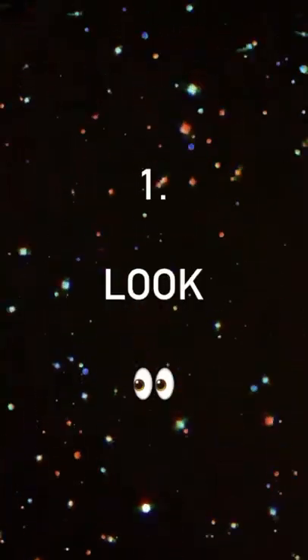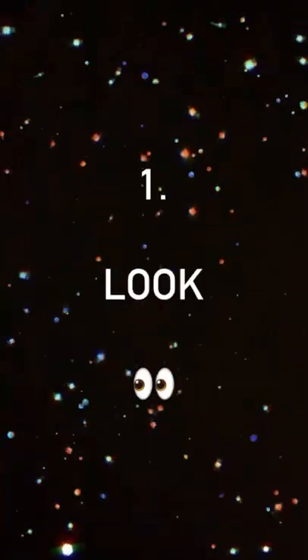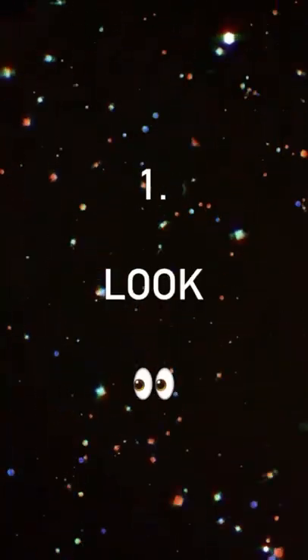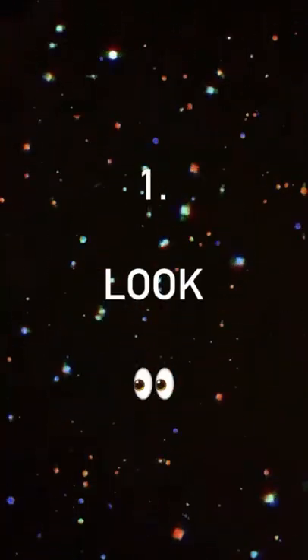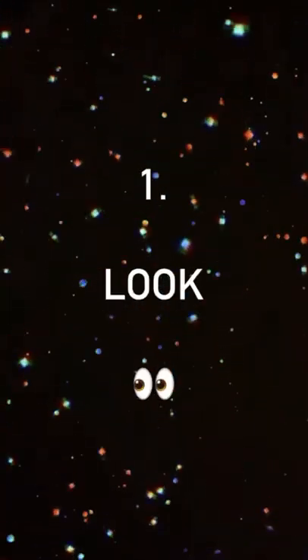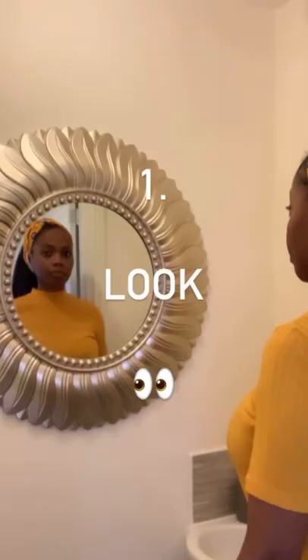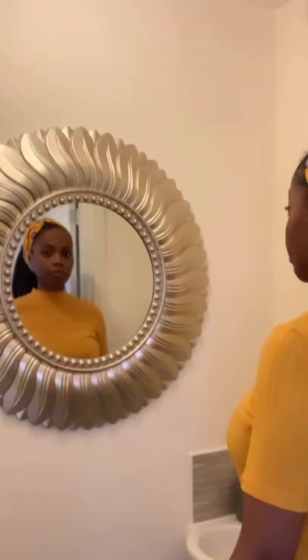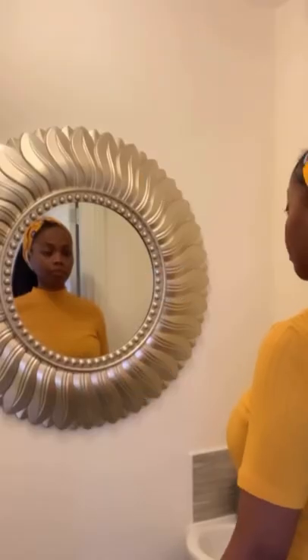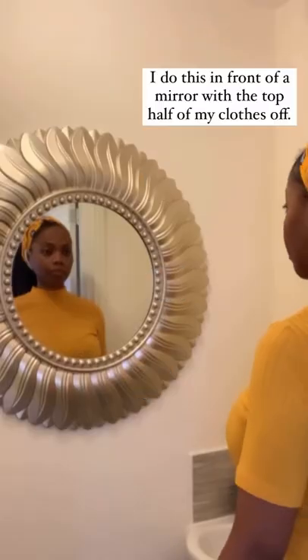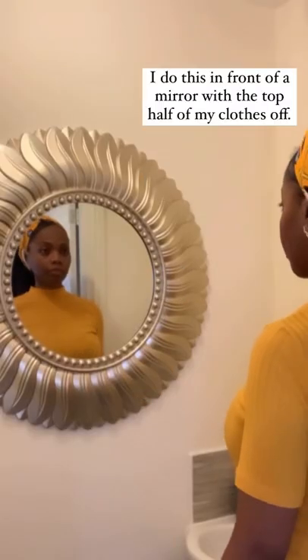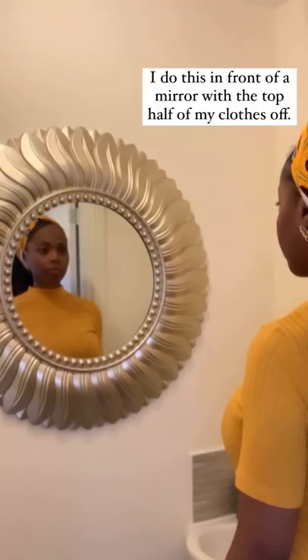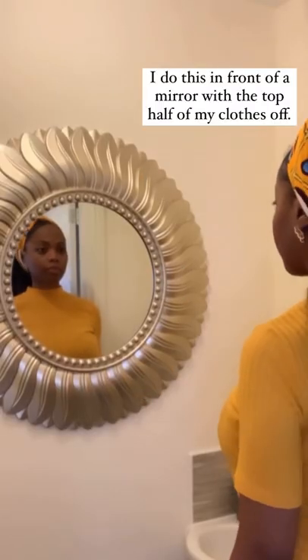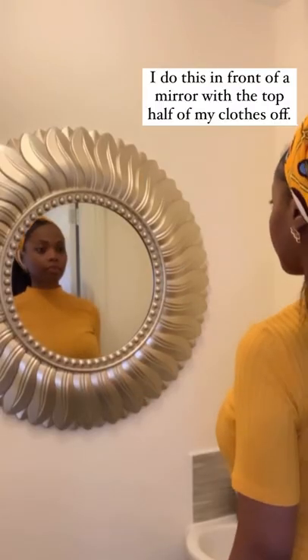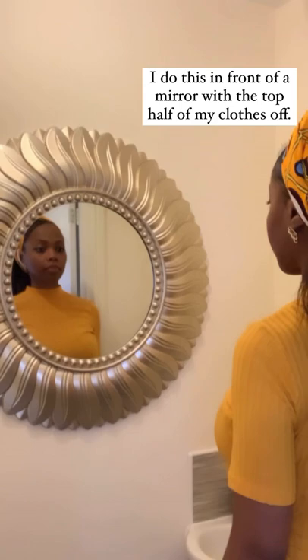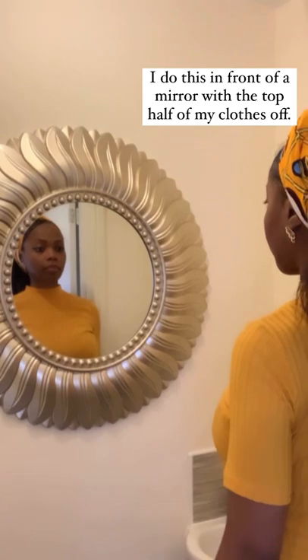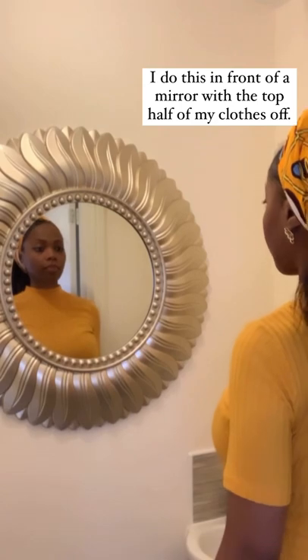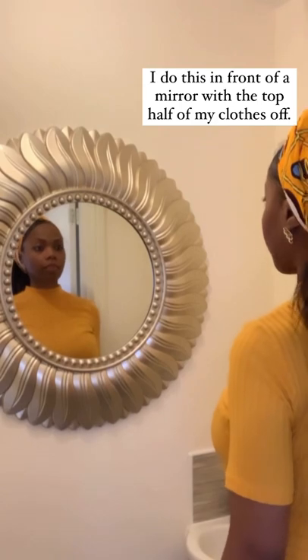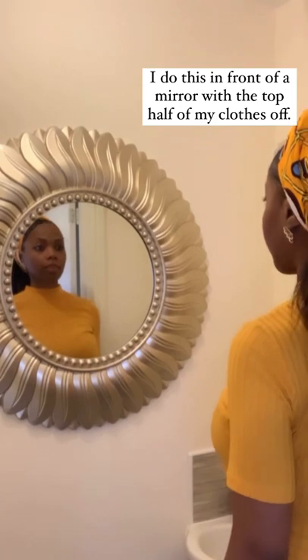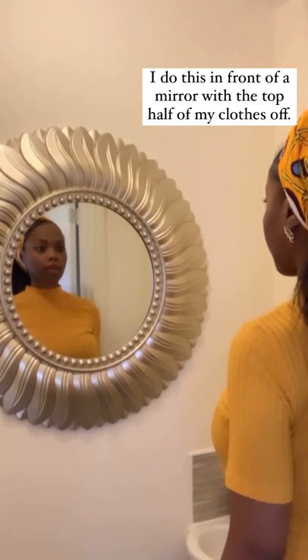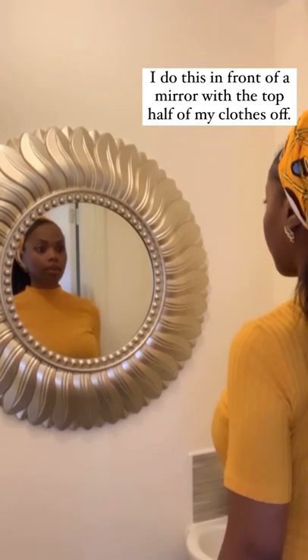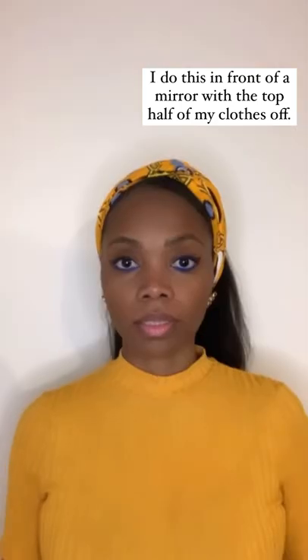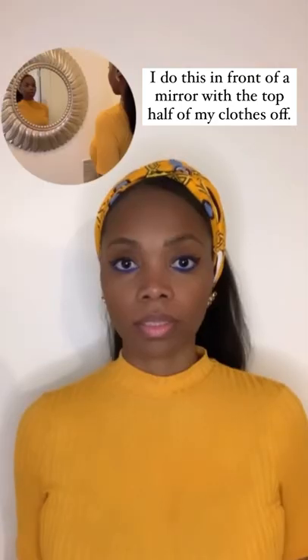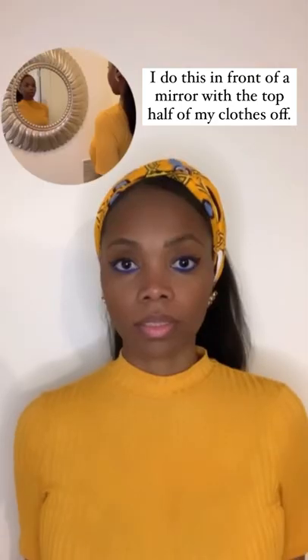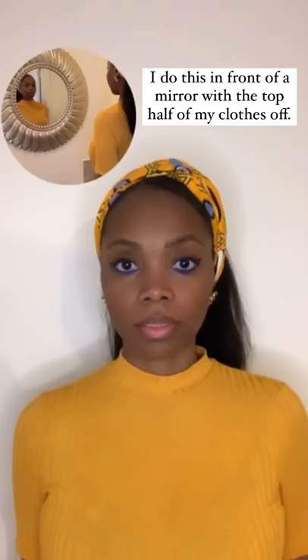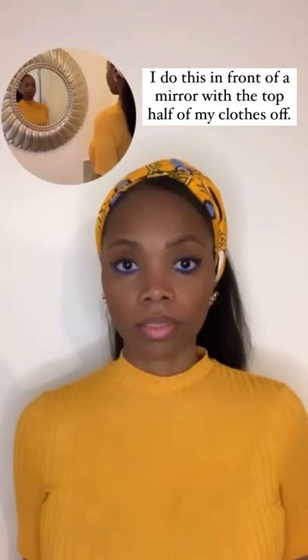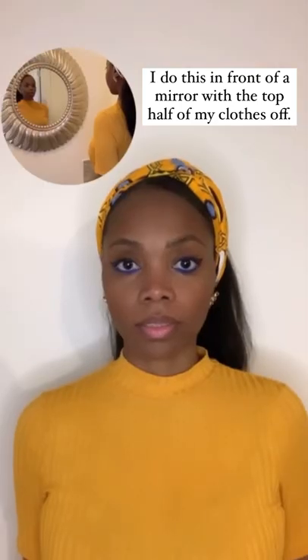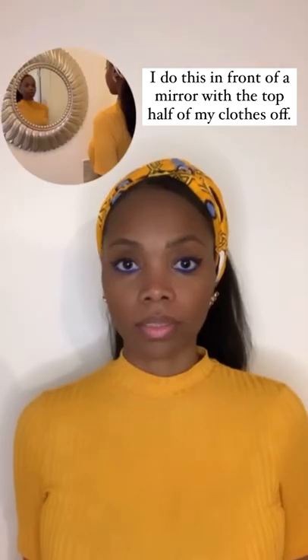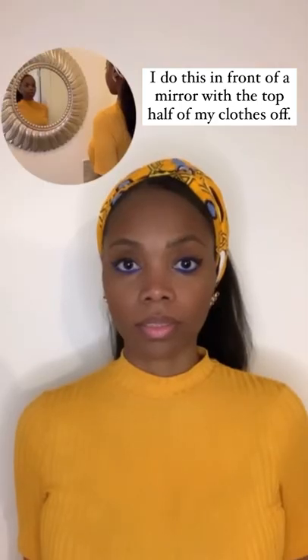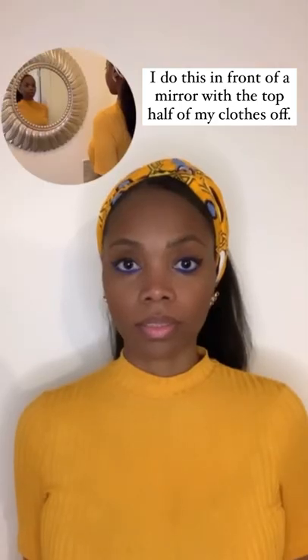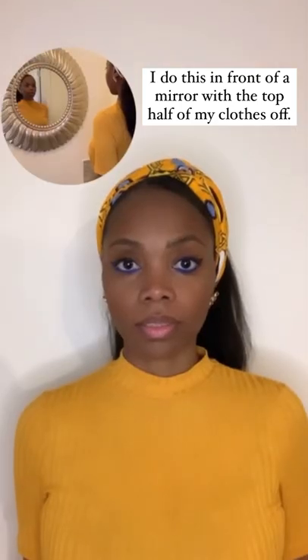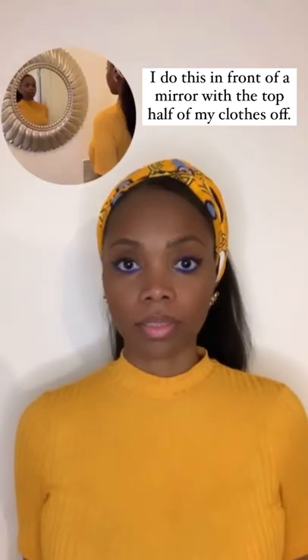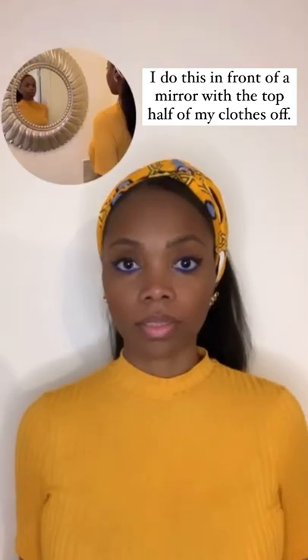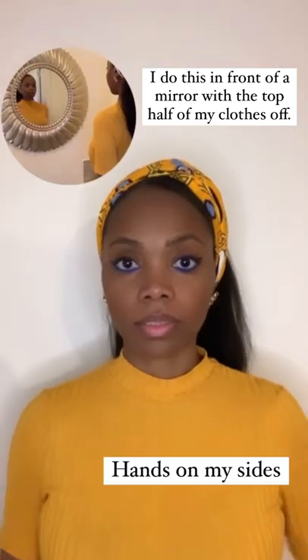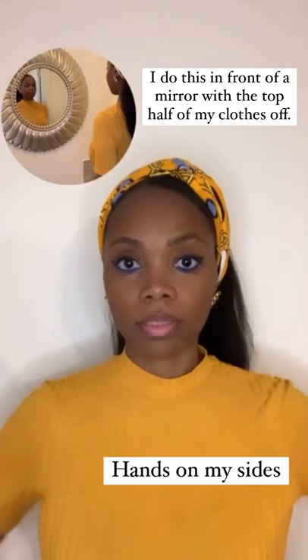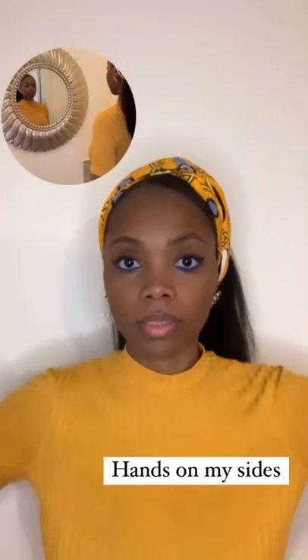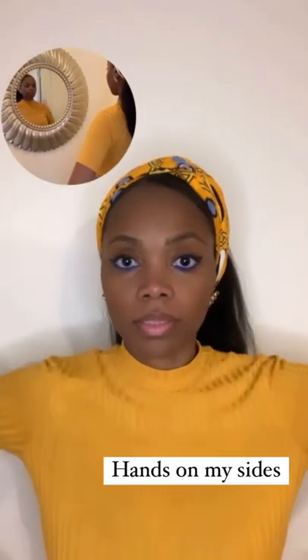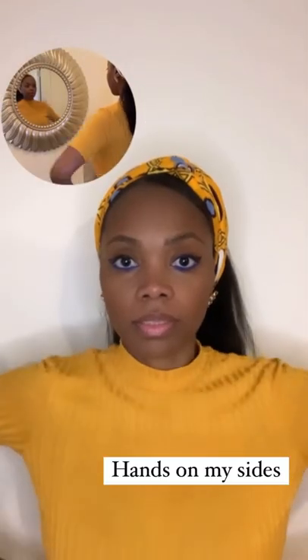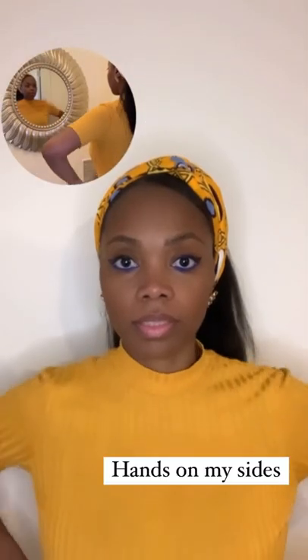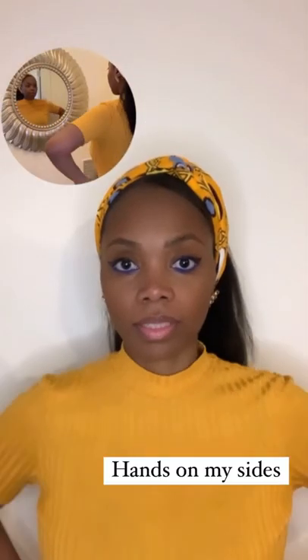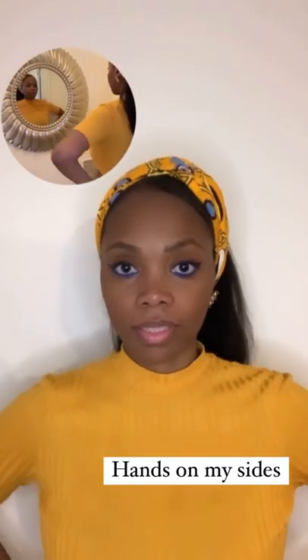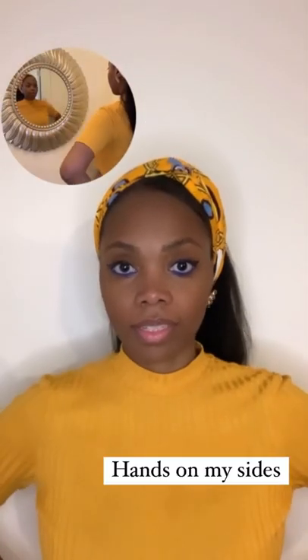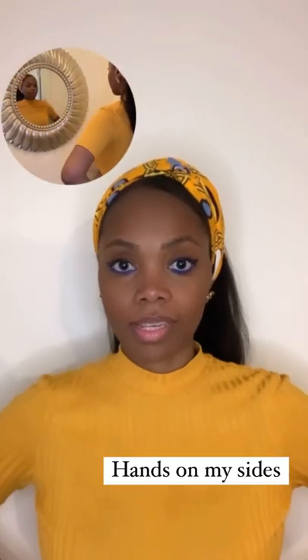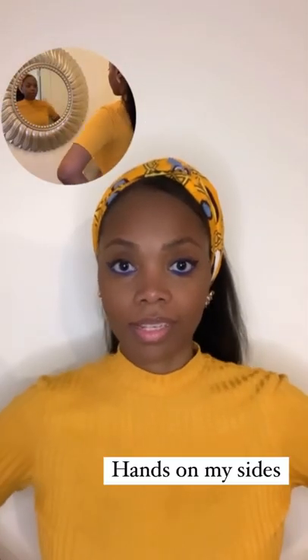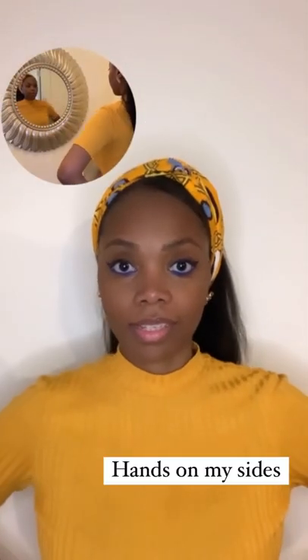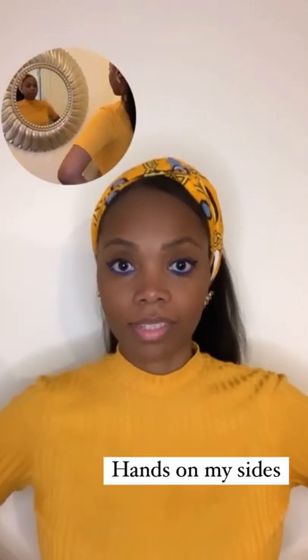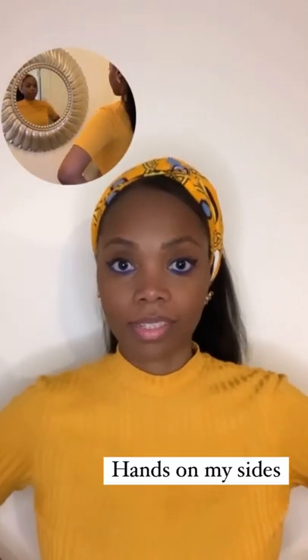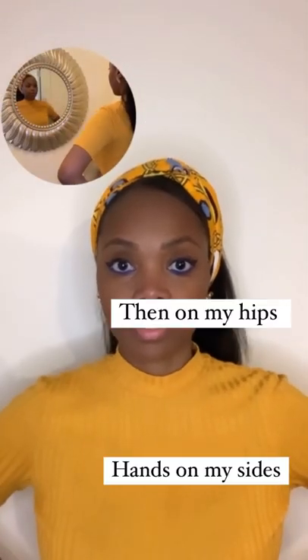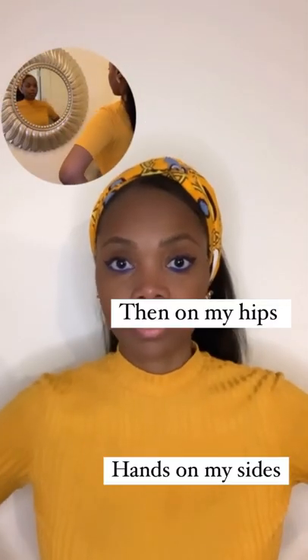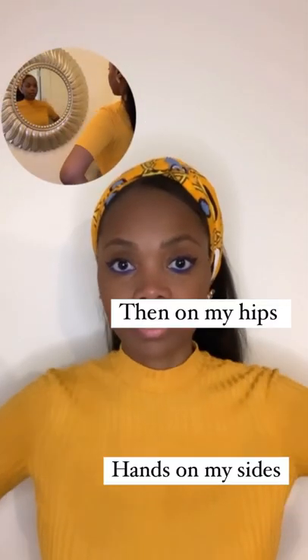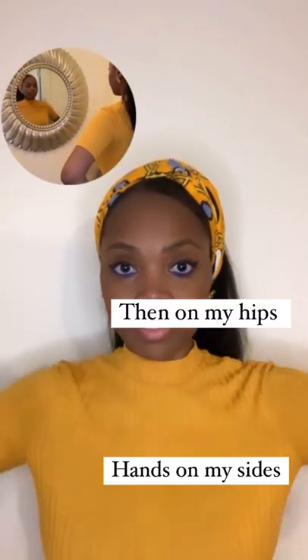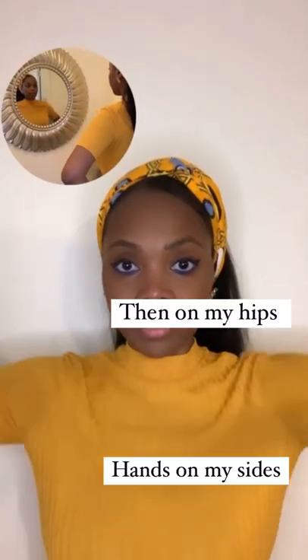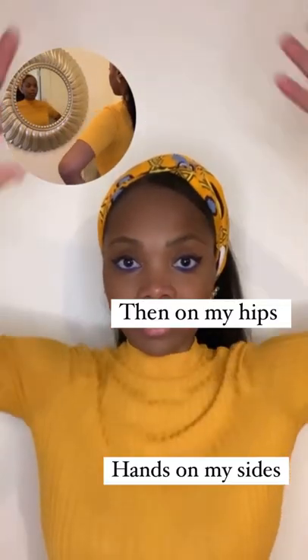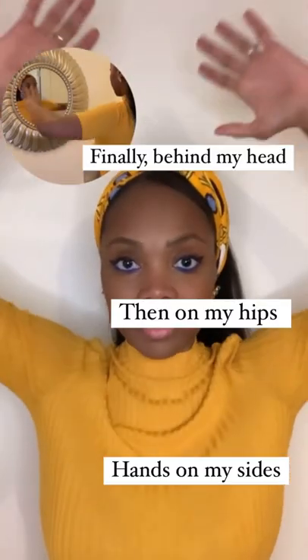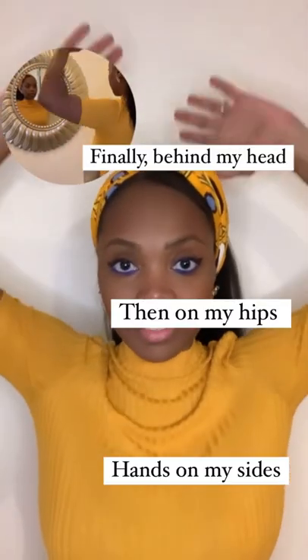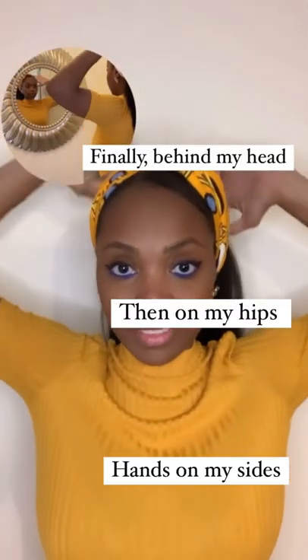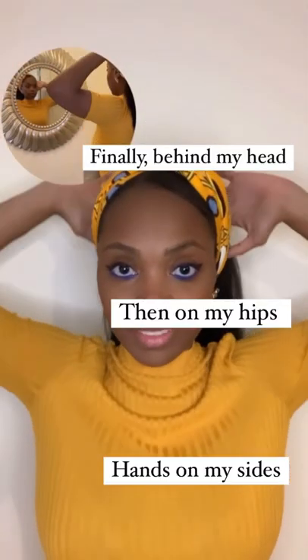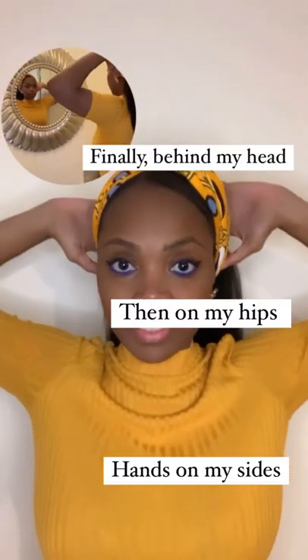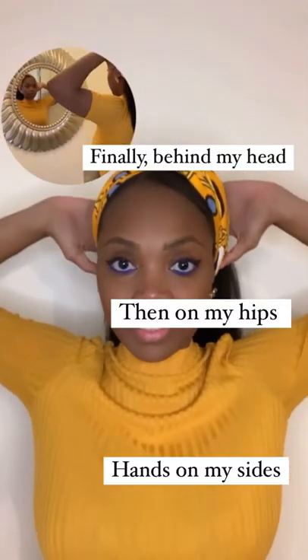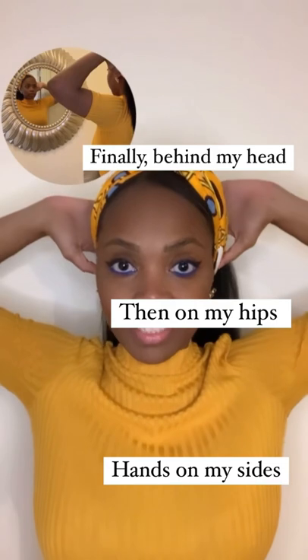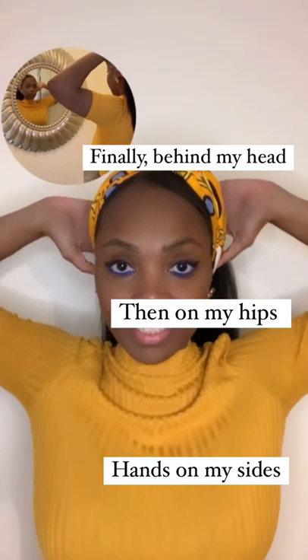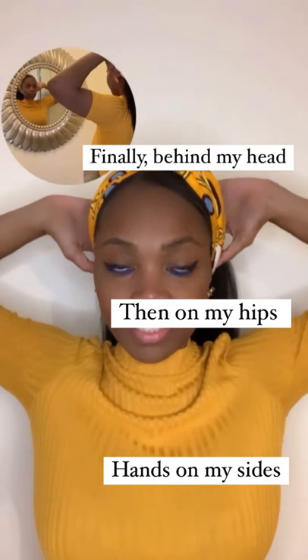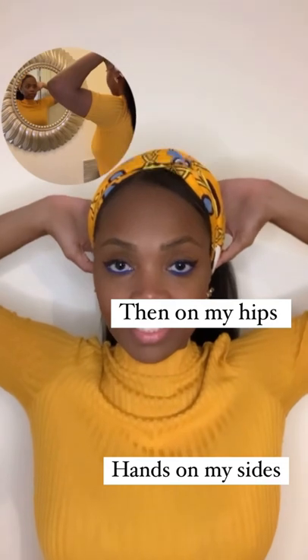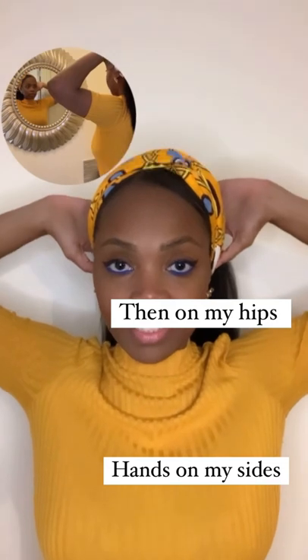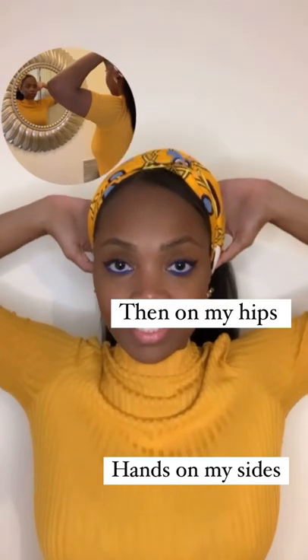First, I look. I do this in front of a mirror with the top half of my clitoral, my hands on my side, push, then hips, and finally behind my head.